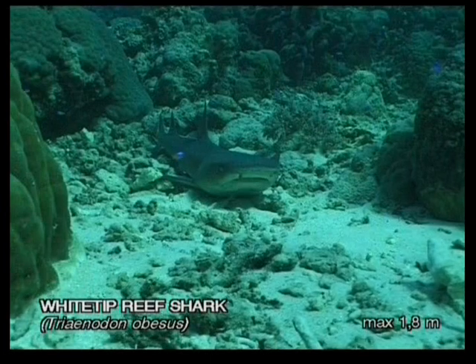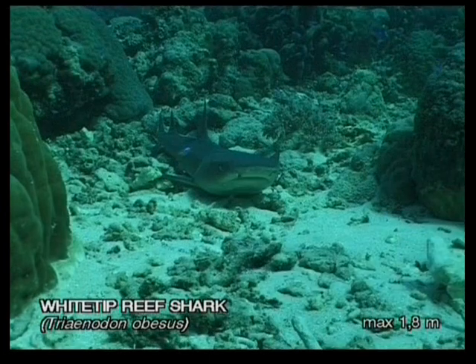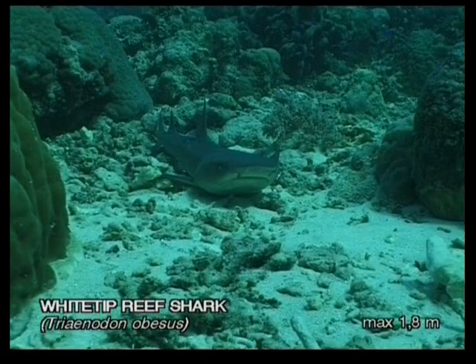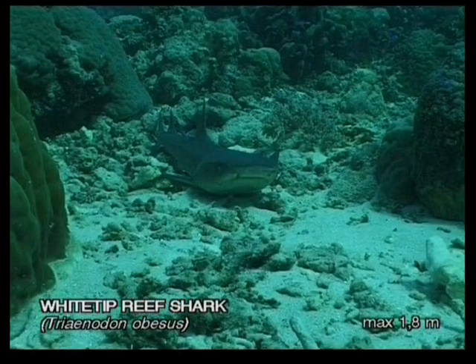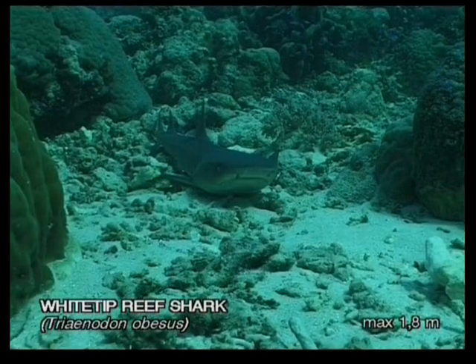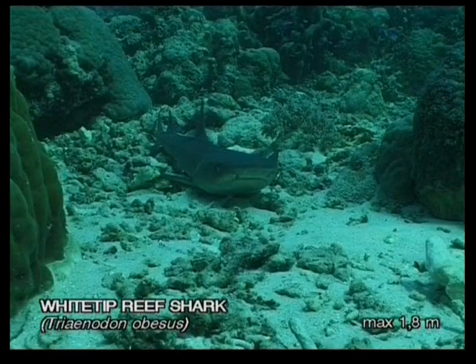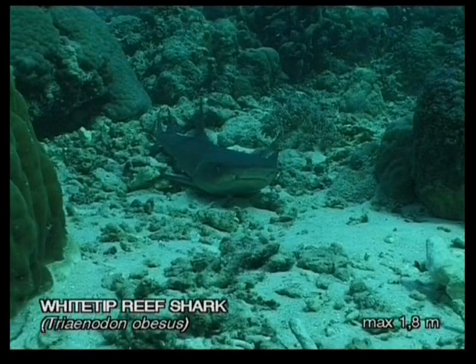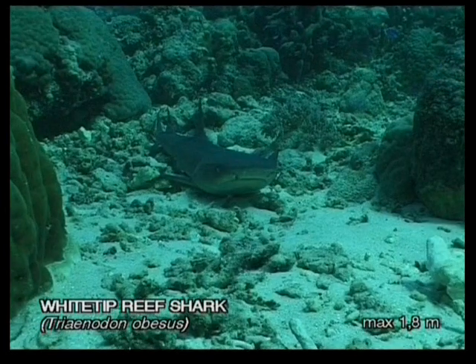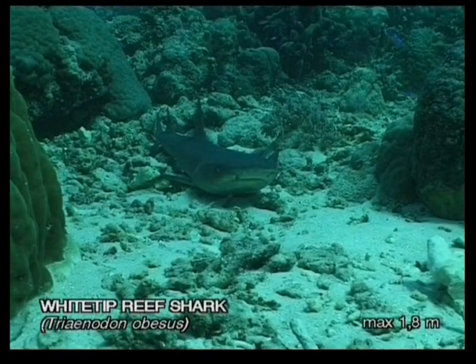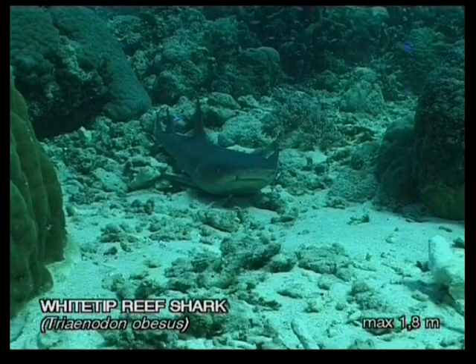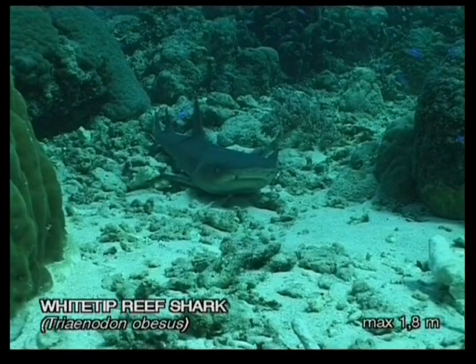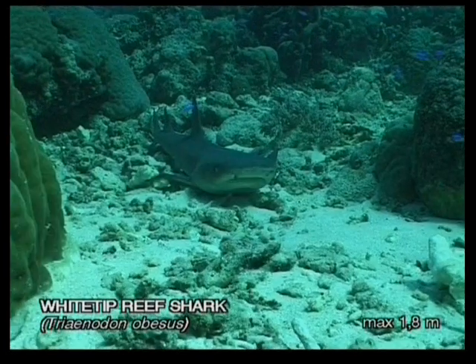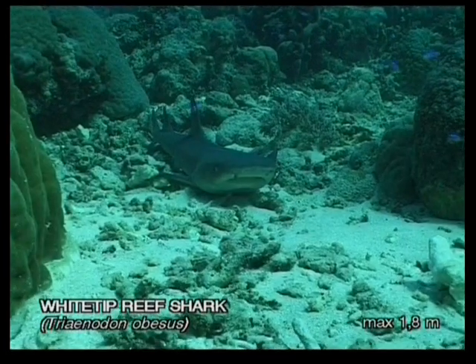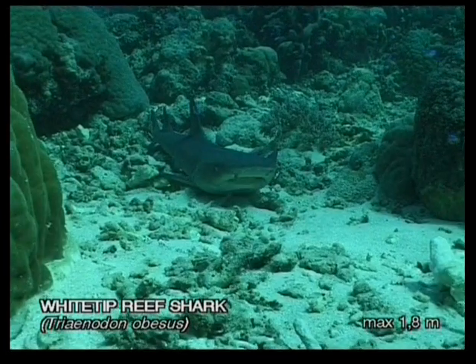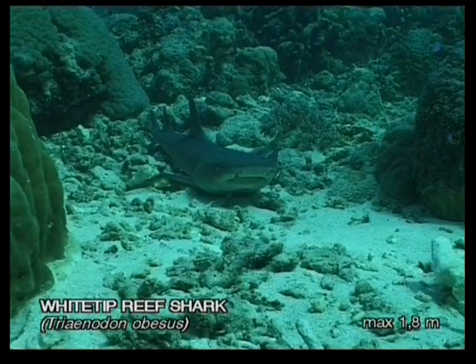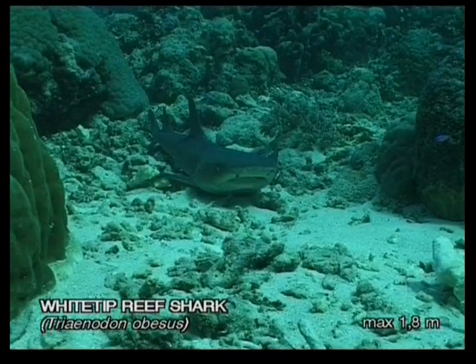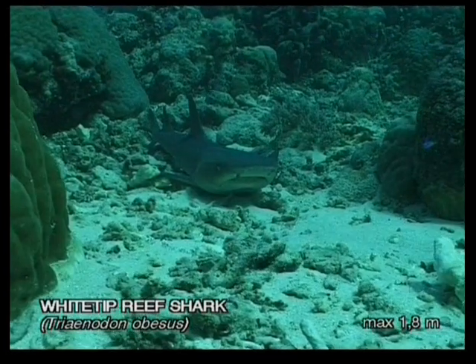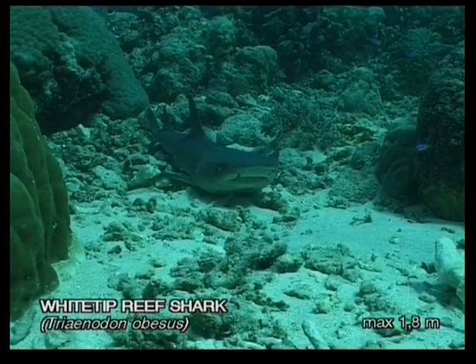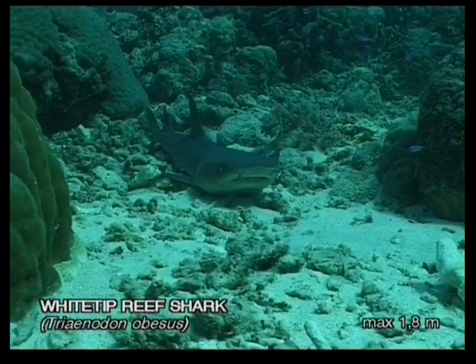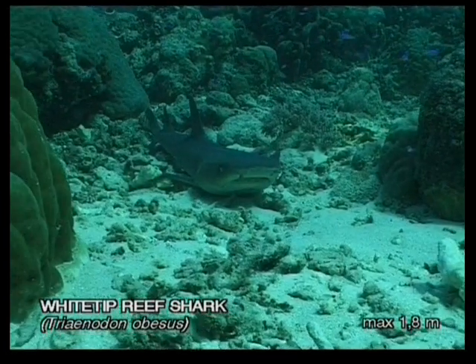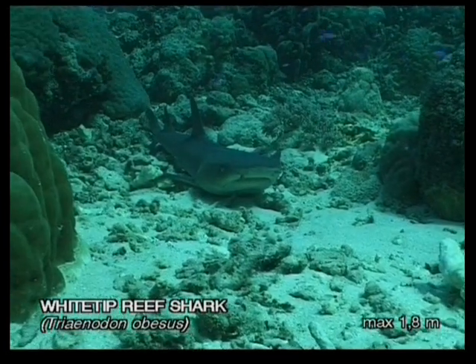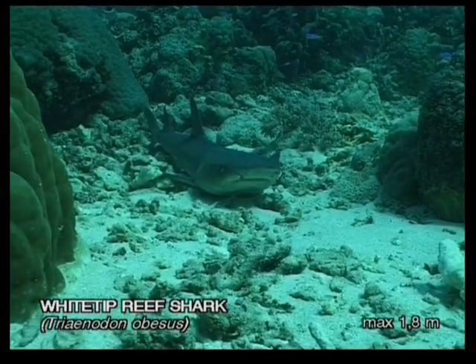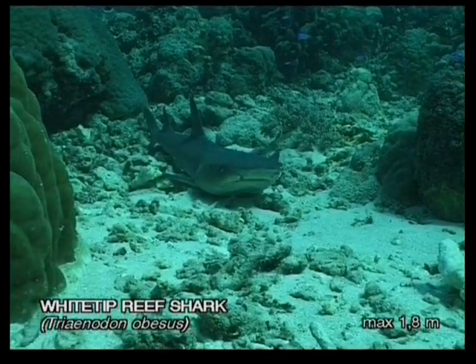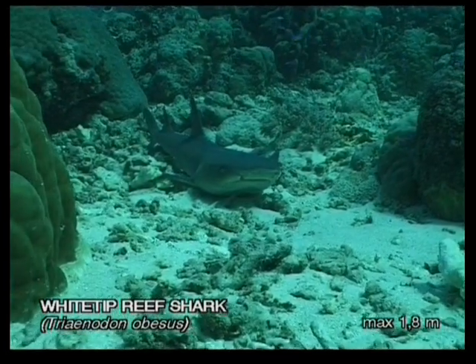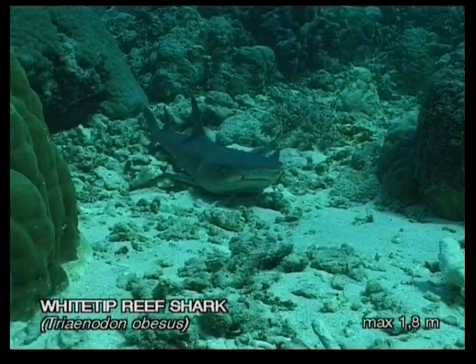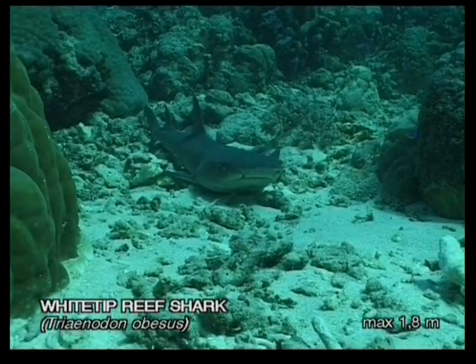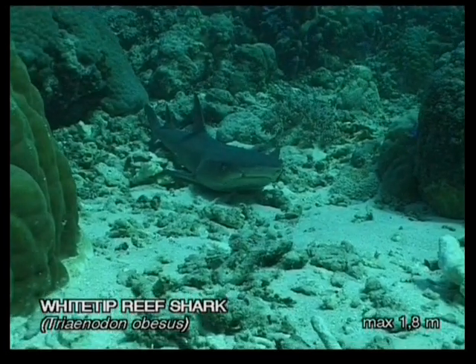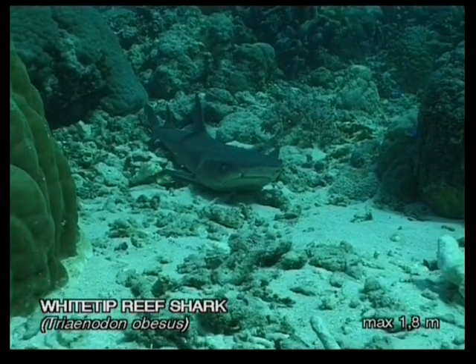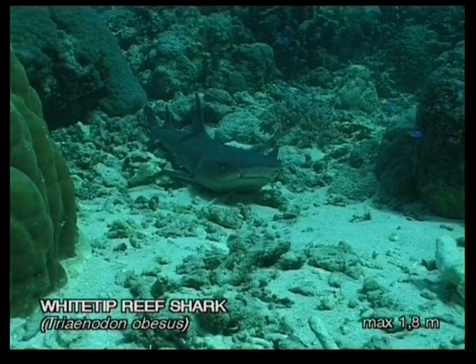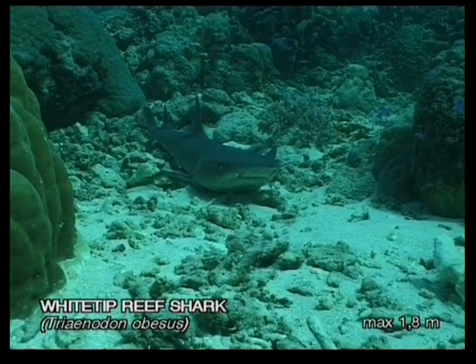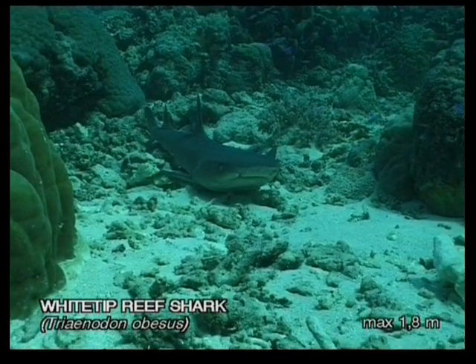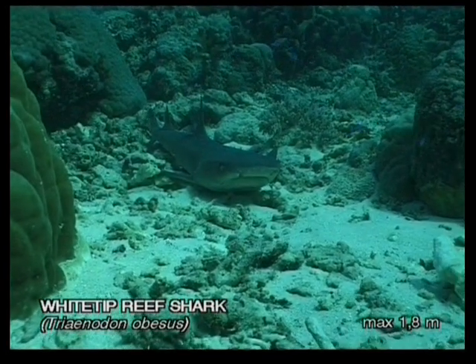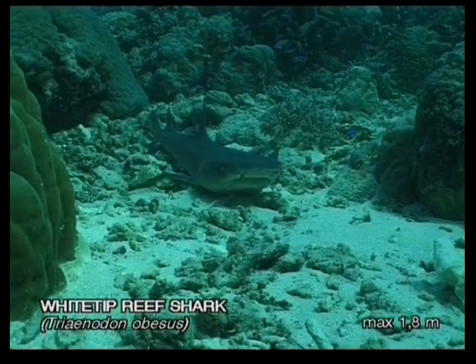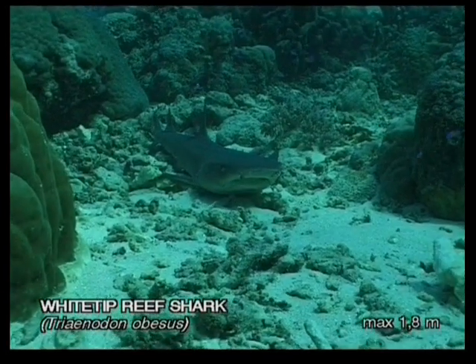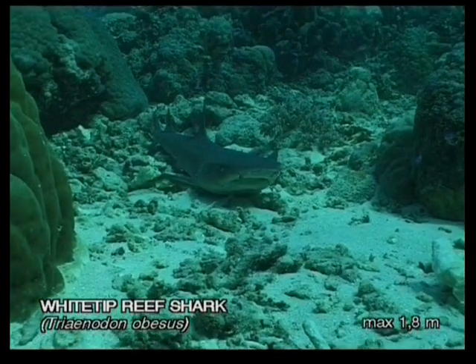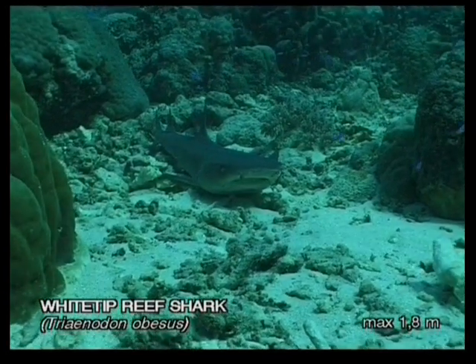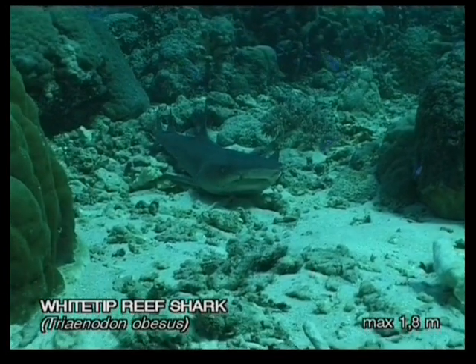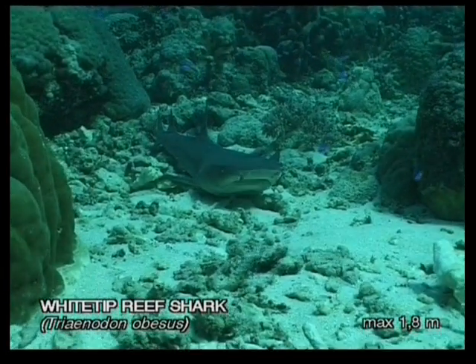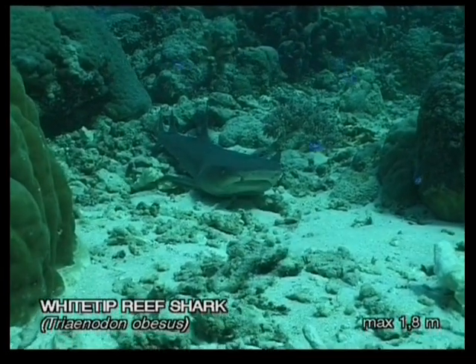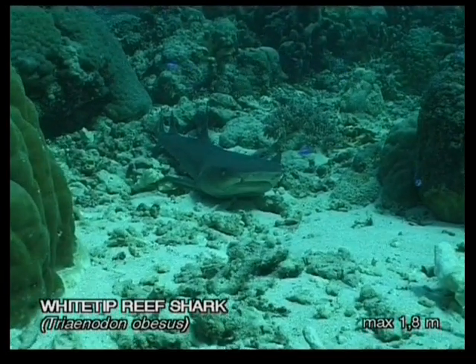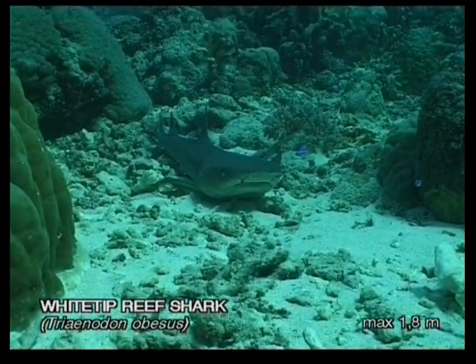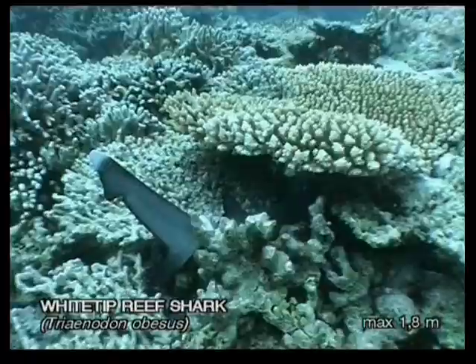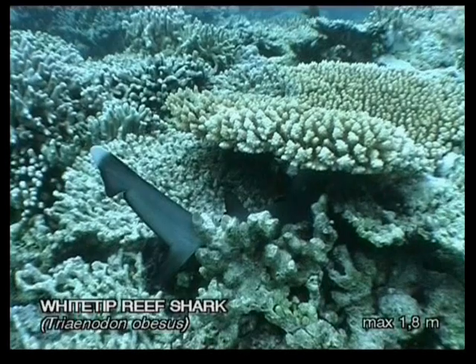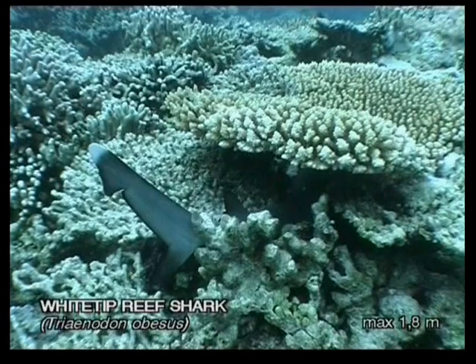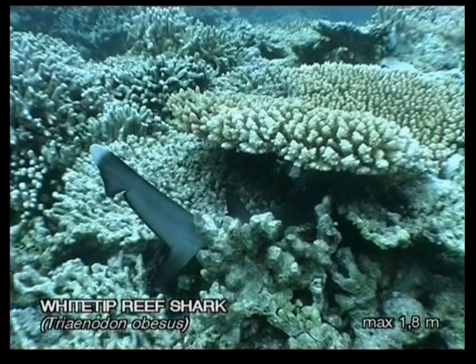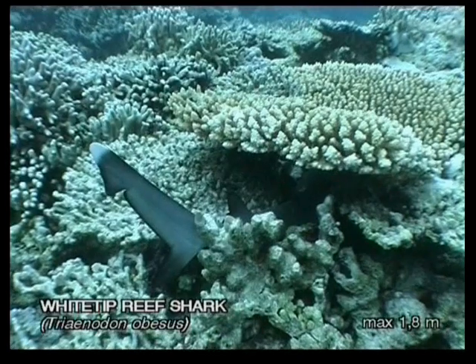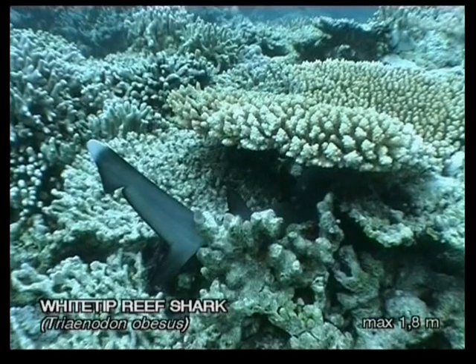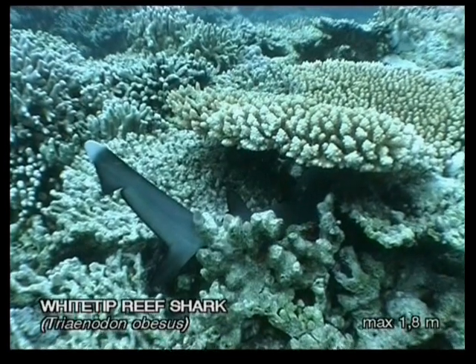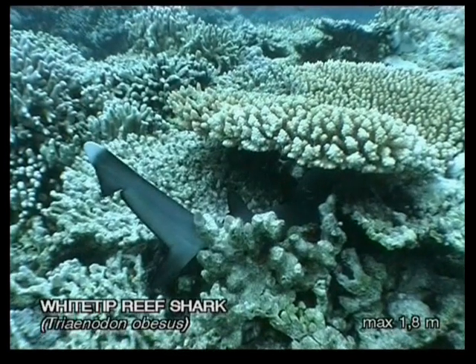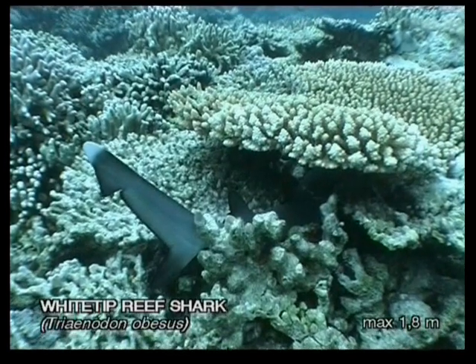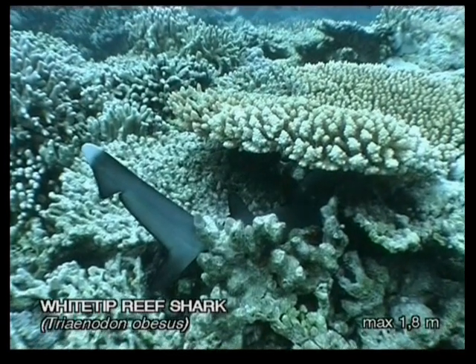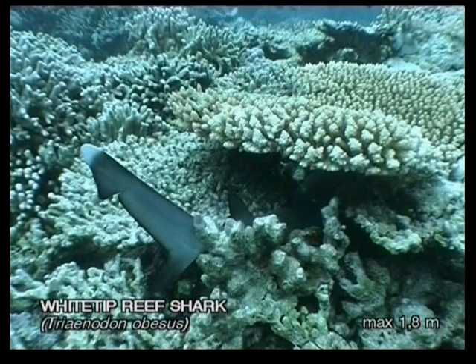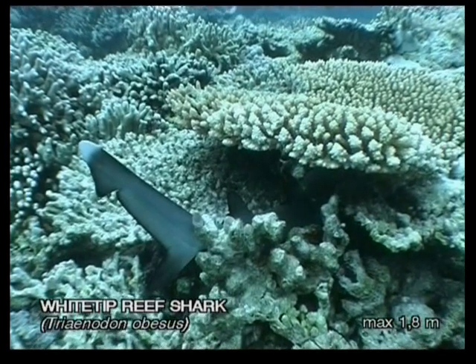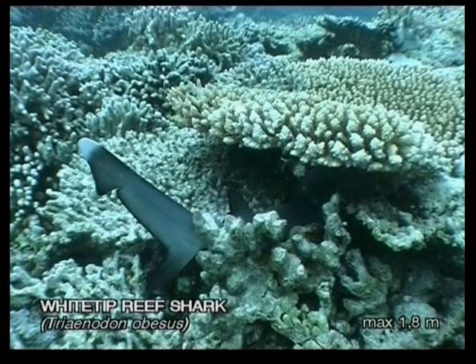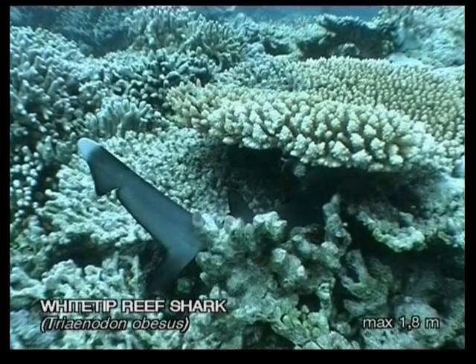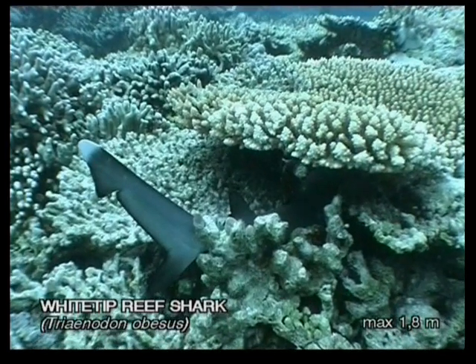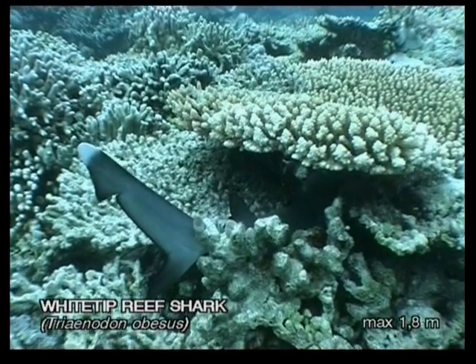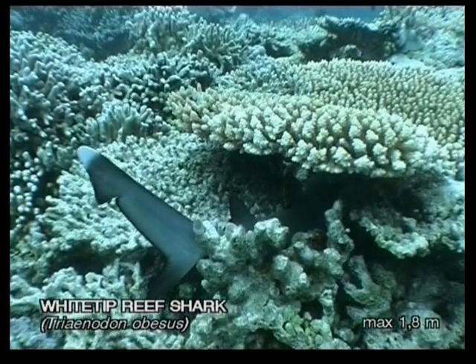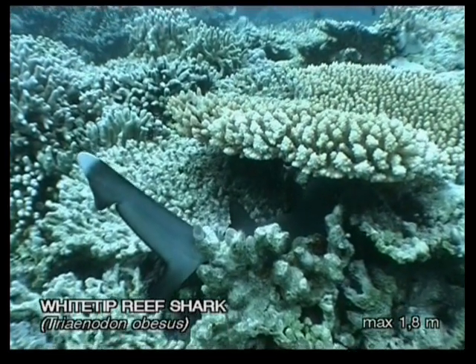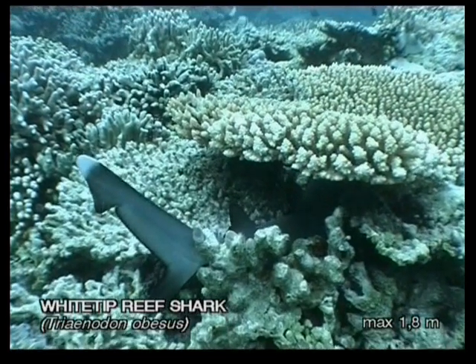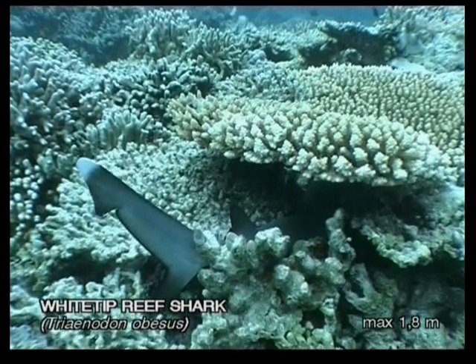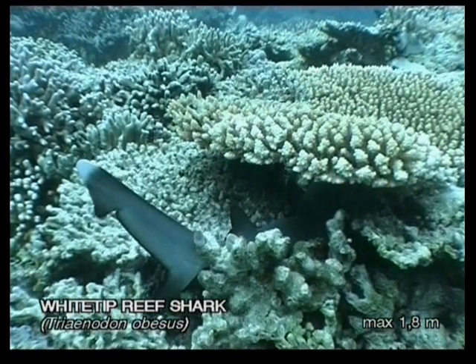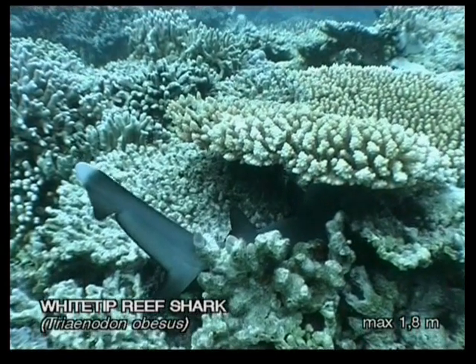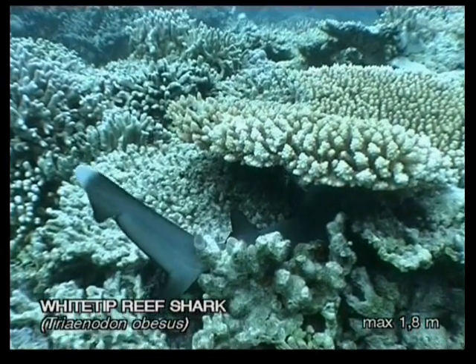Despite them letting you get close to them, in this situation, do not attempt to touch them or to try to pull on their distinctive white-tipped tail.